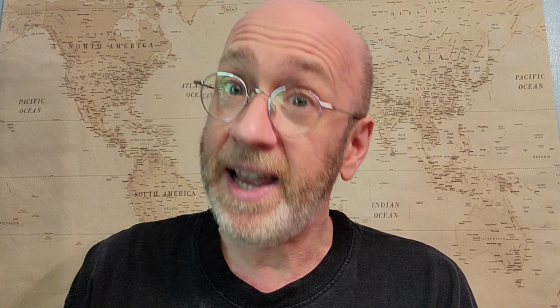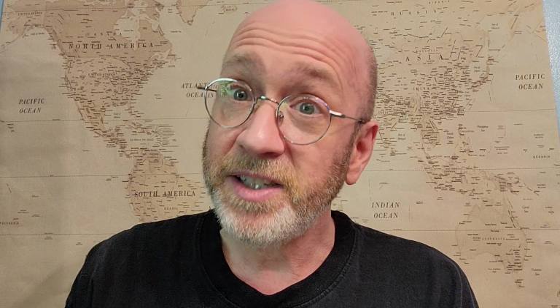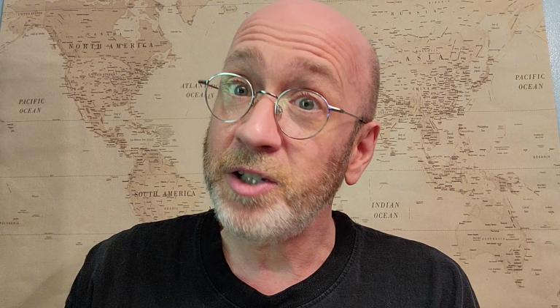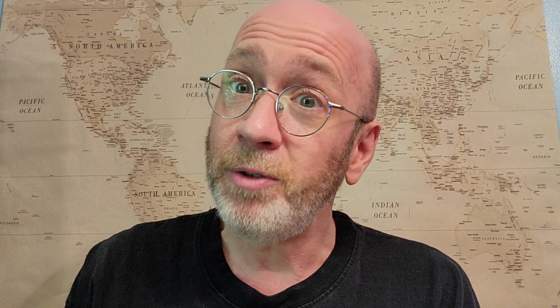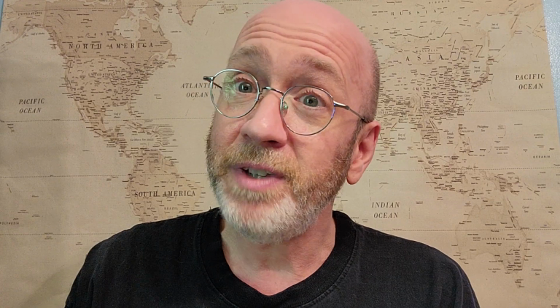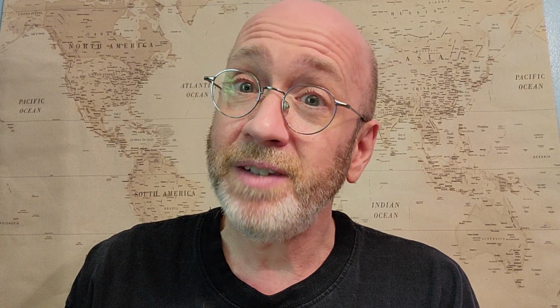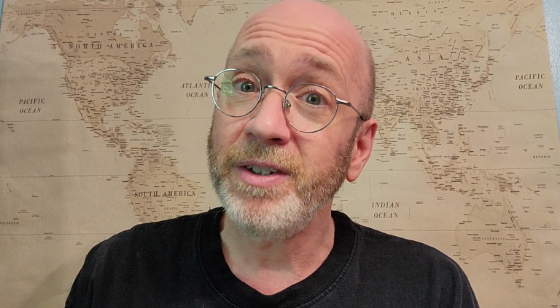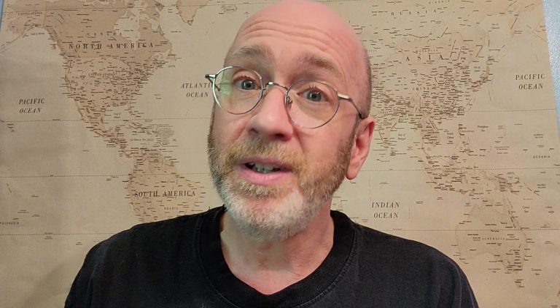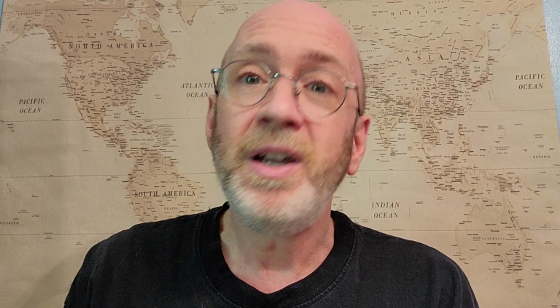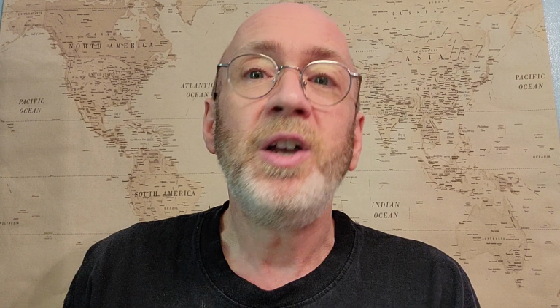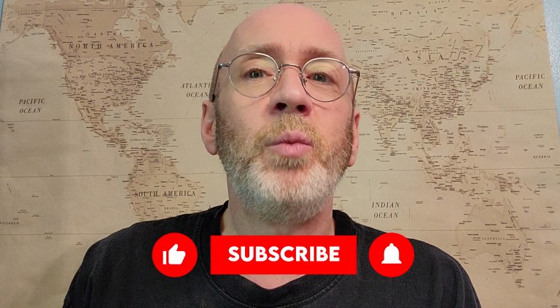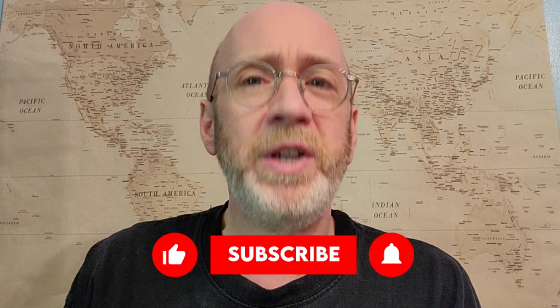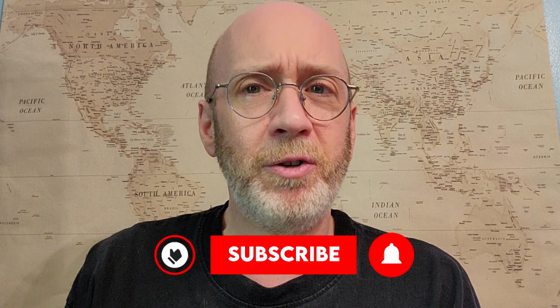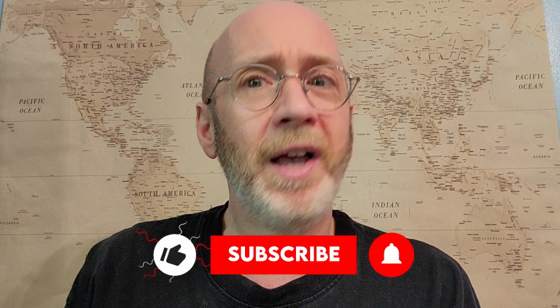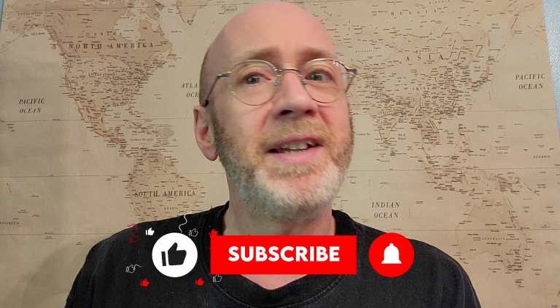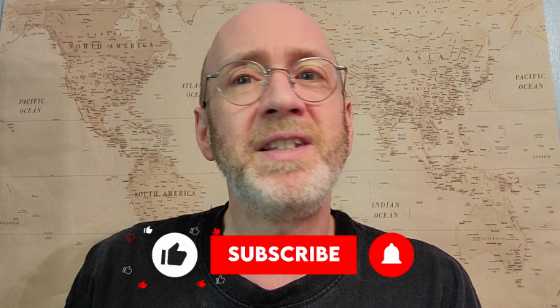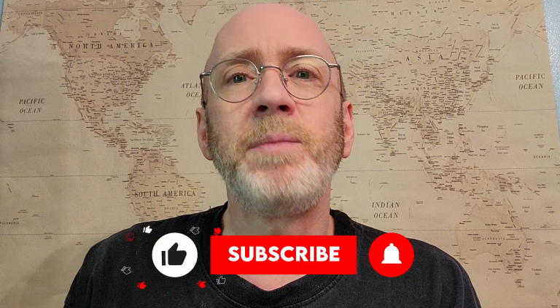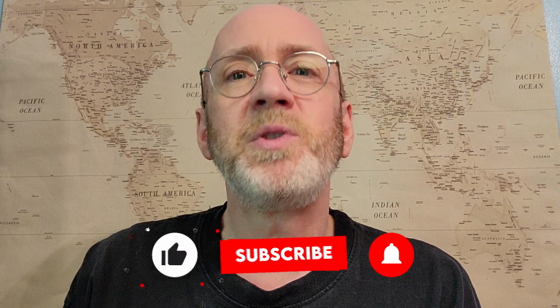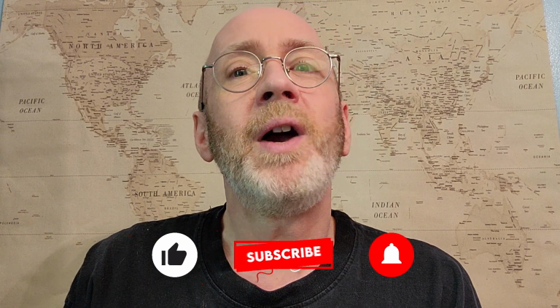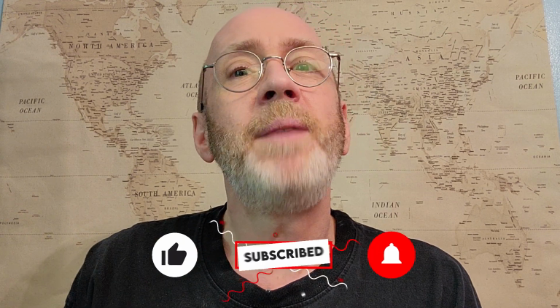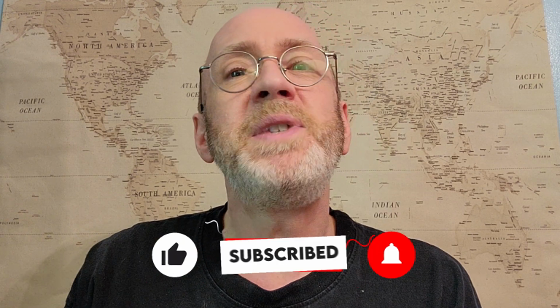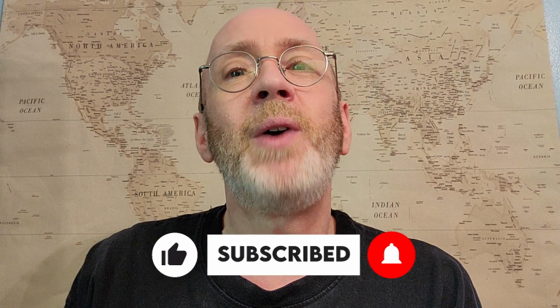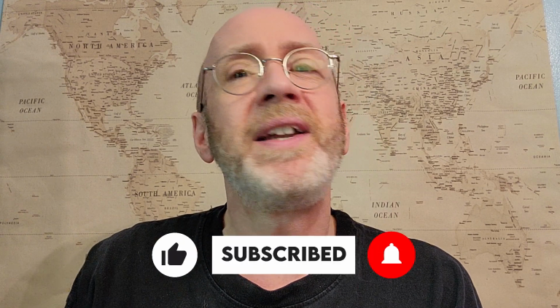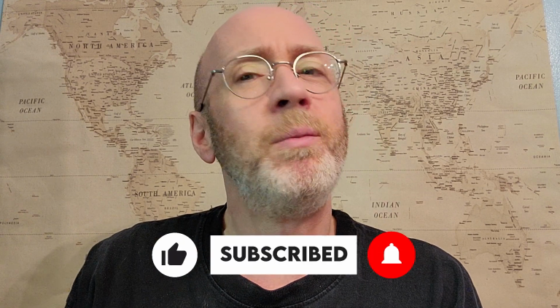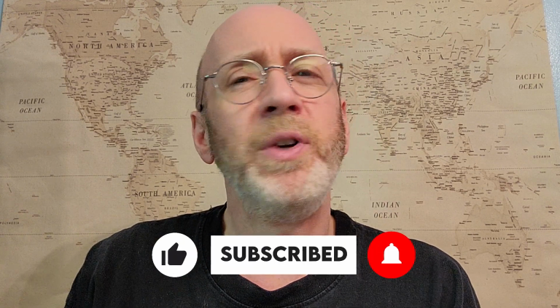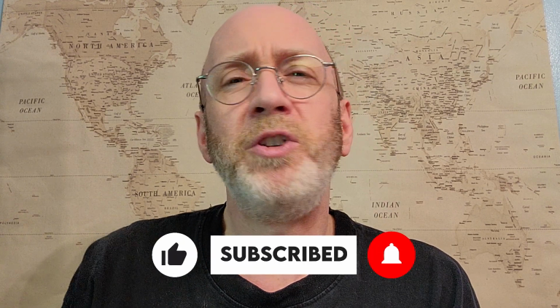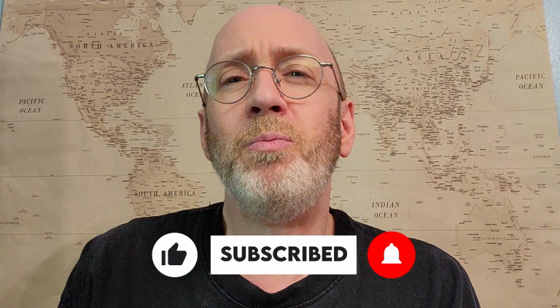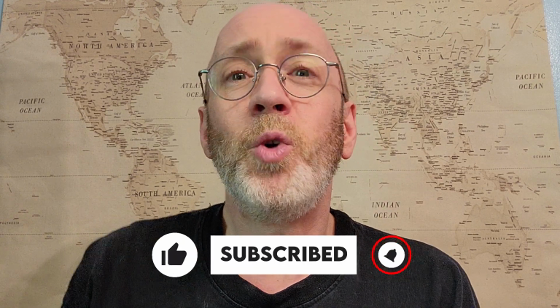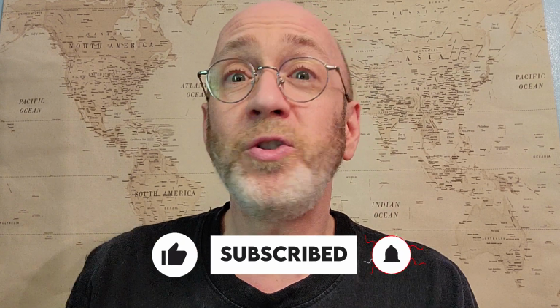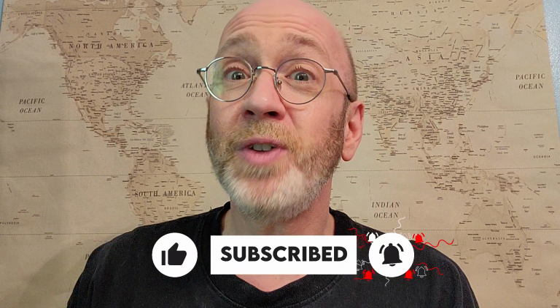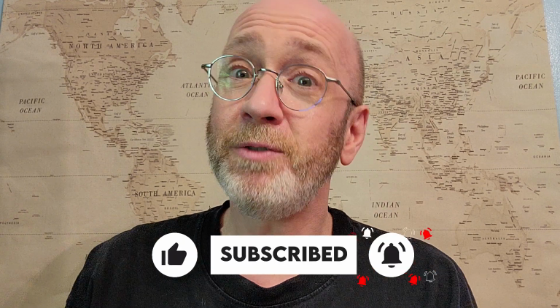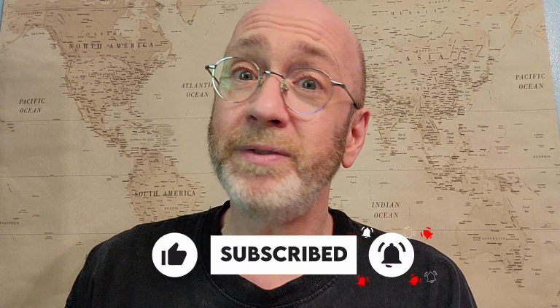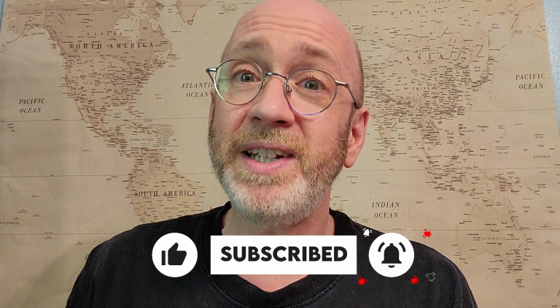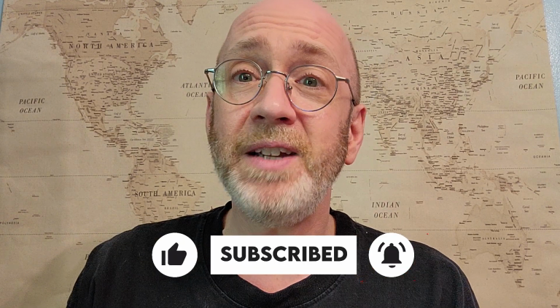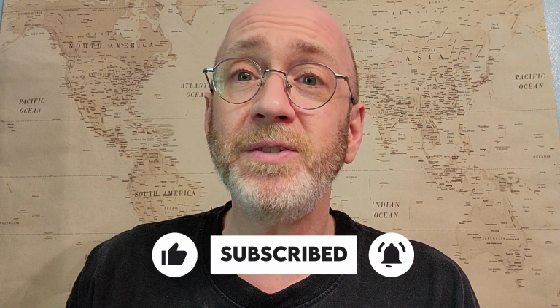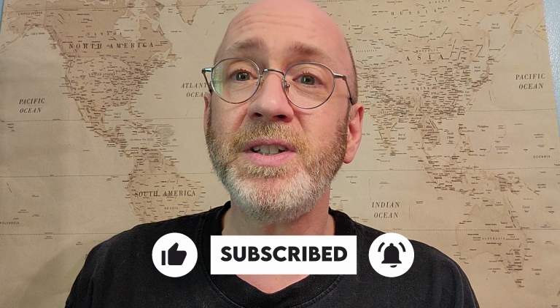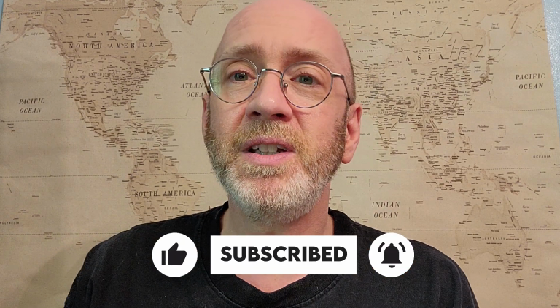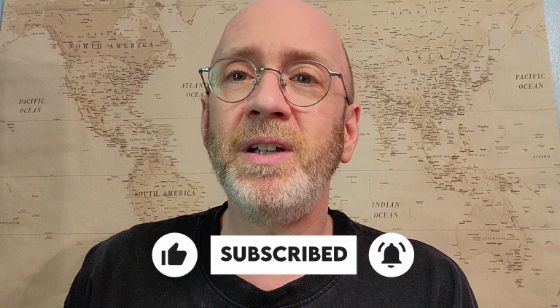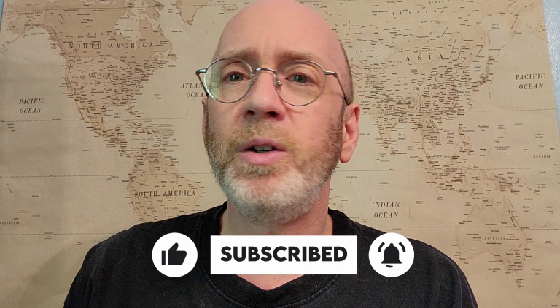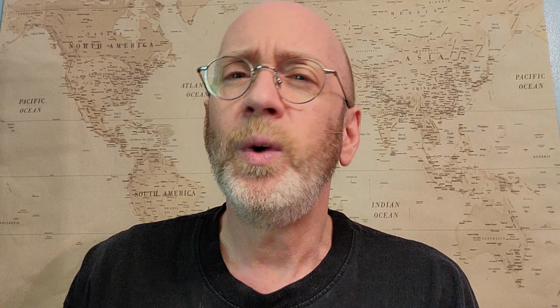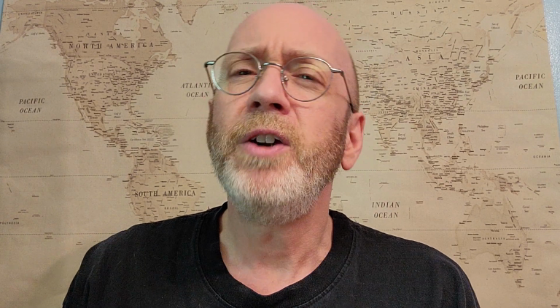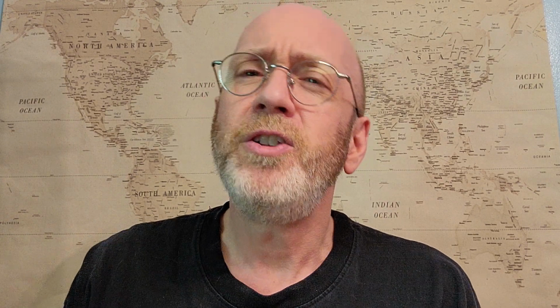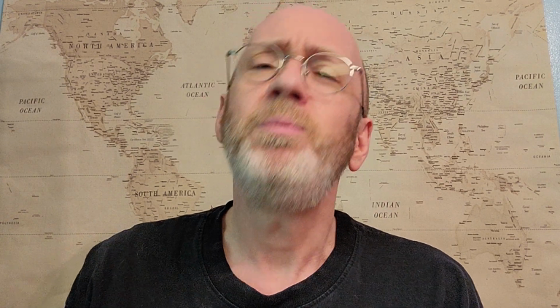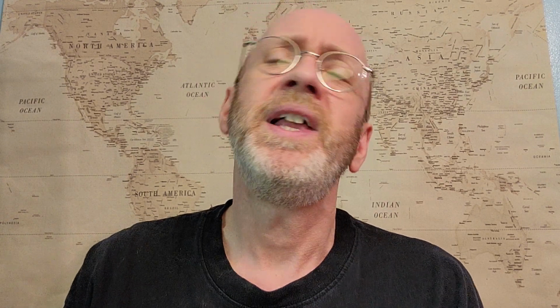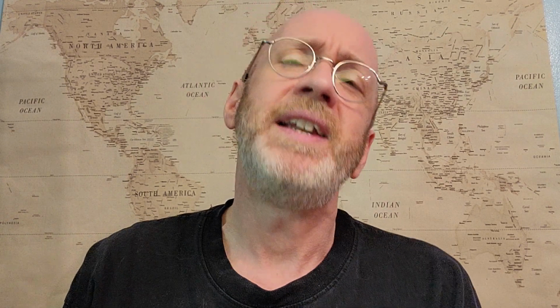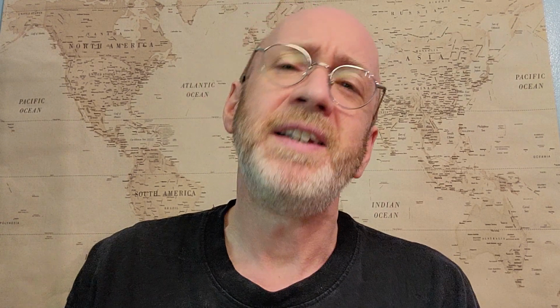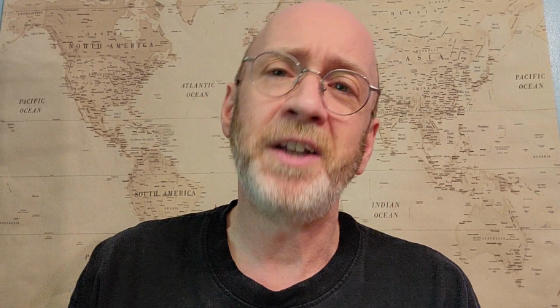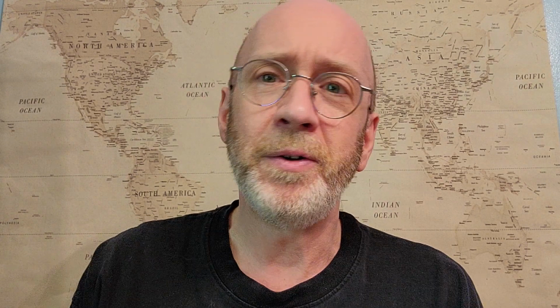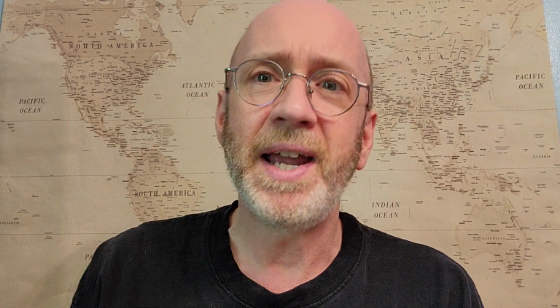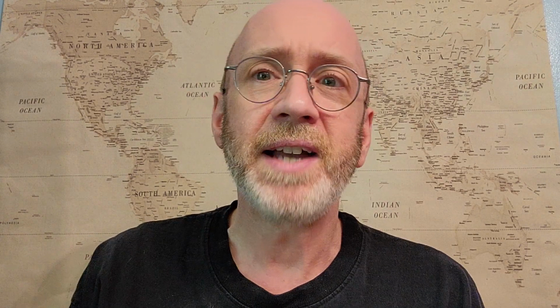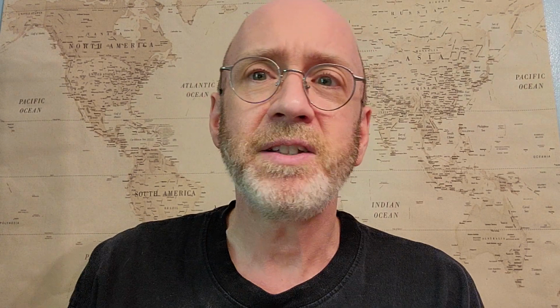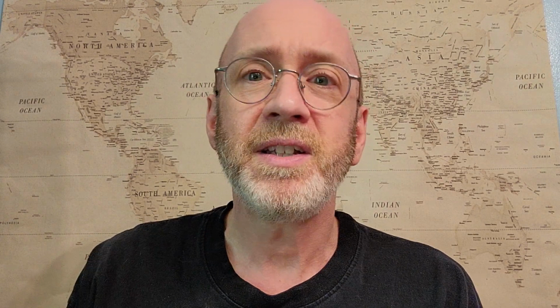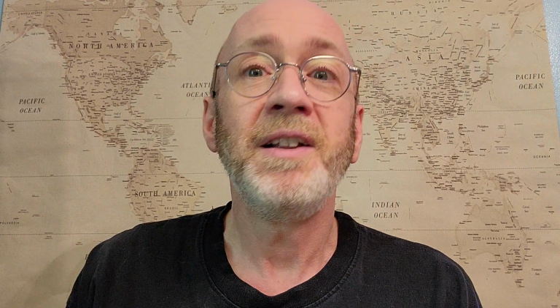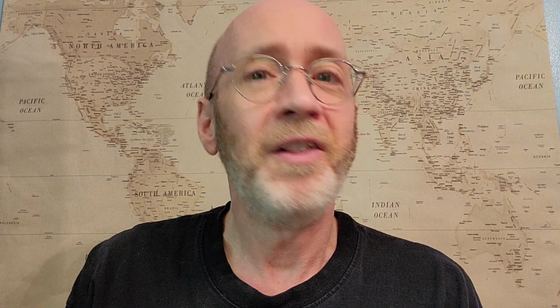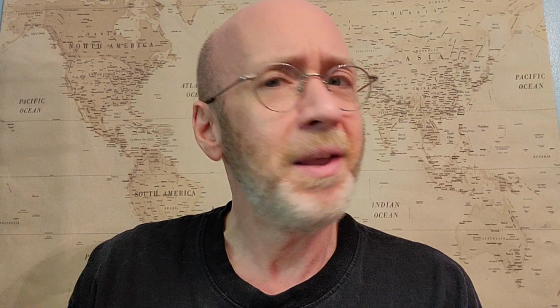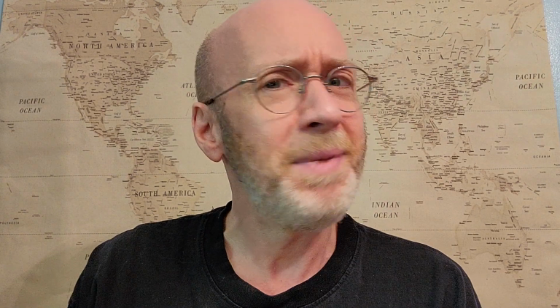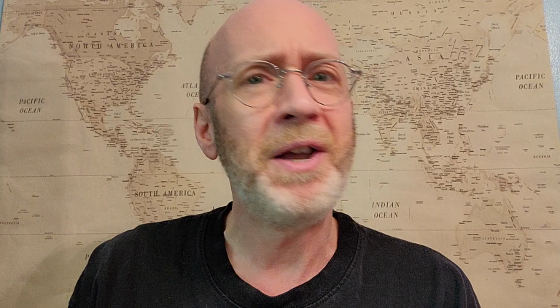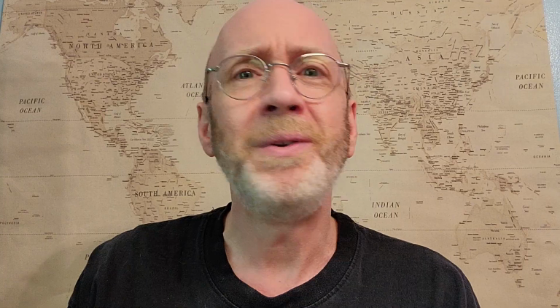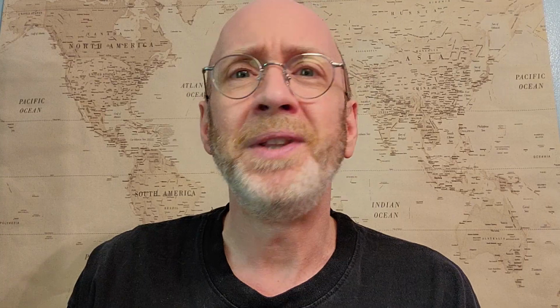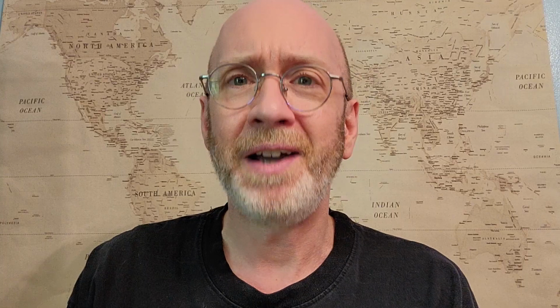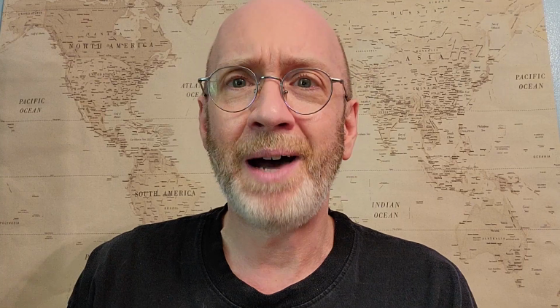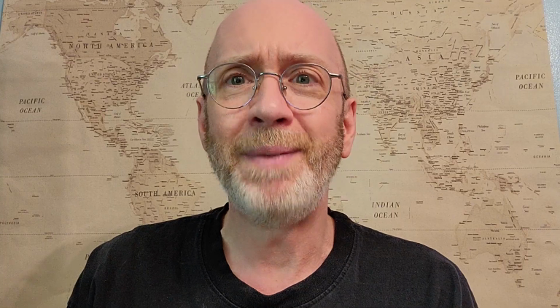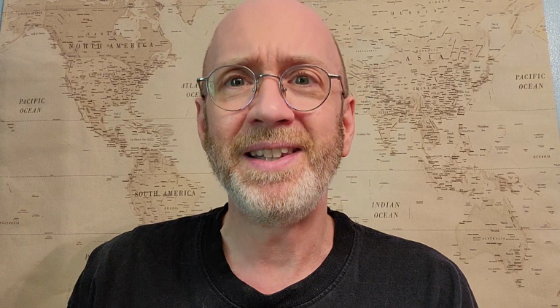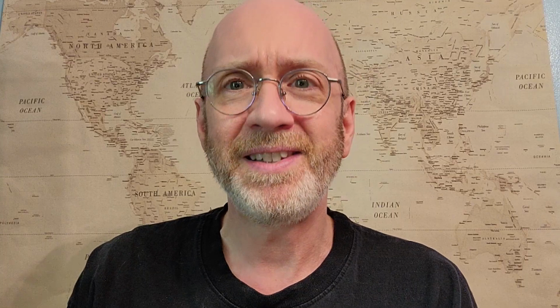Can I ask you a favor? Will you like and subscribe so I can bring you more travel videos? Where are you planning to go next? Let me know in the comments!